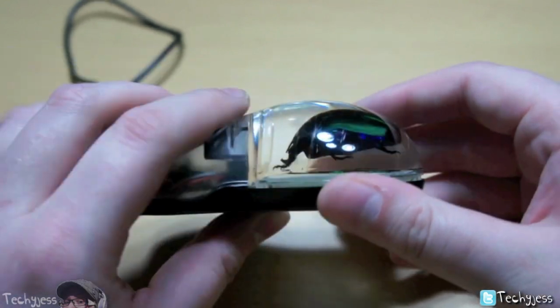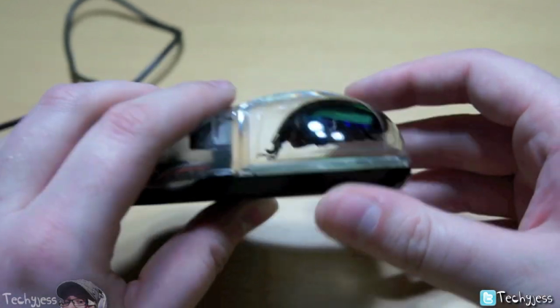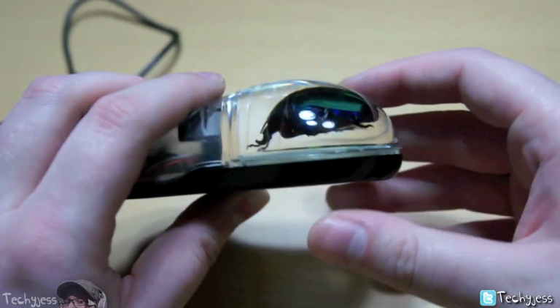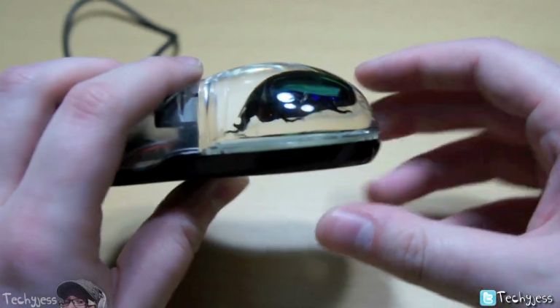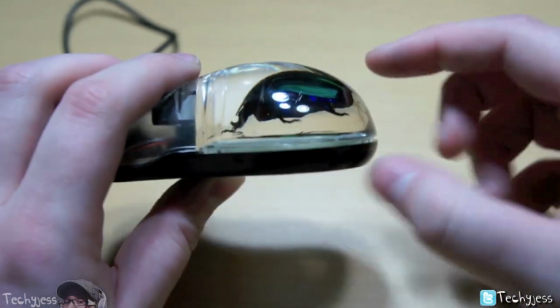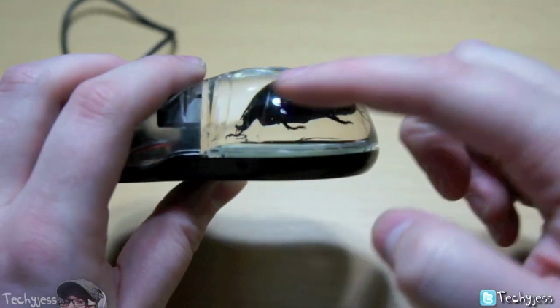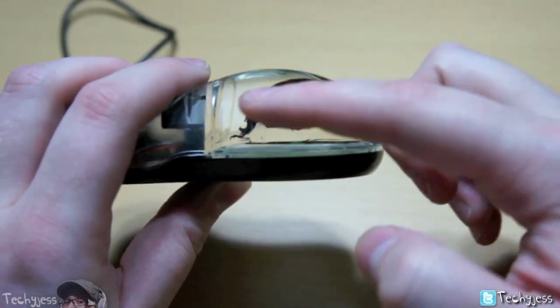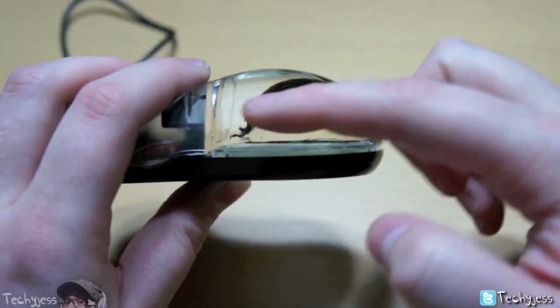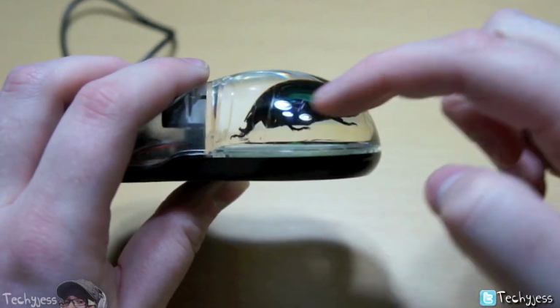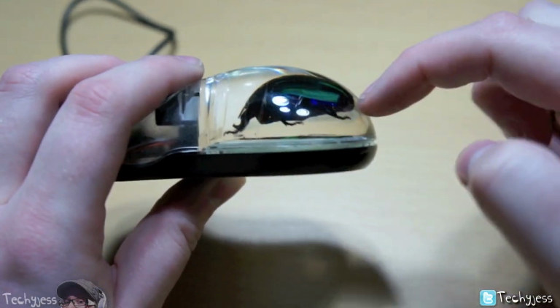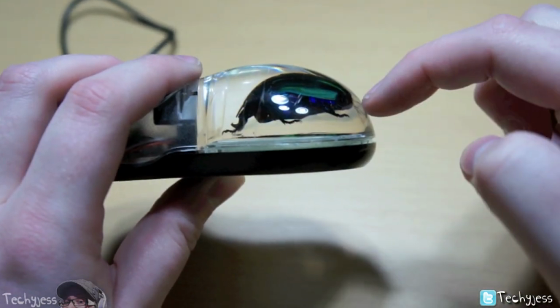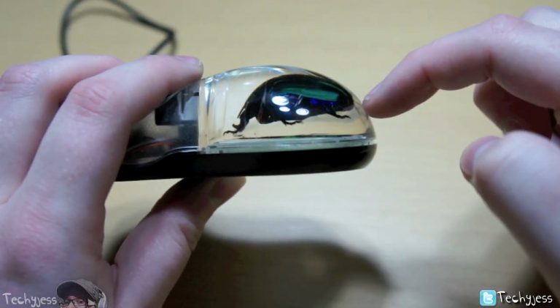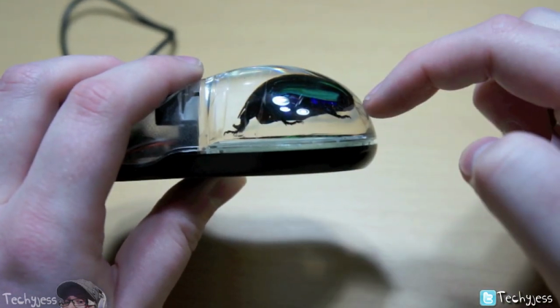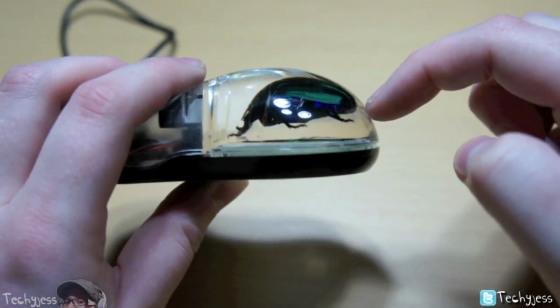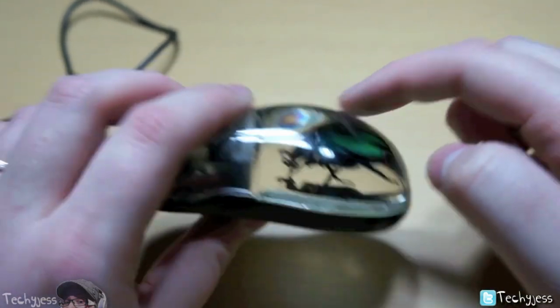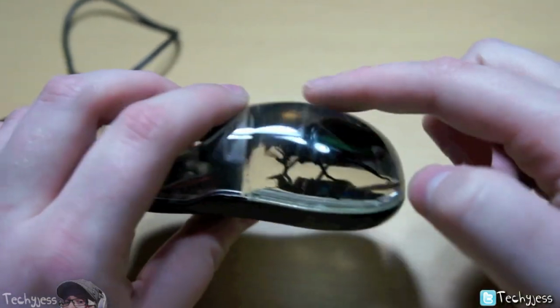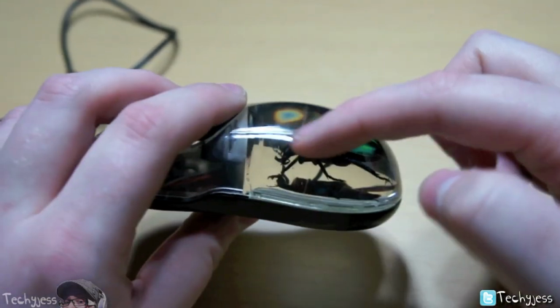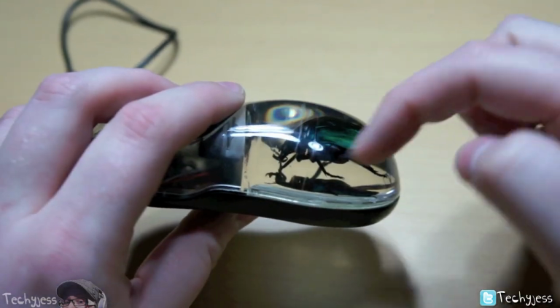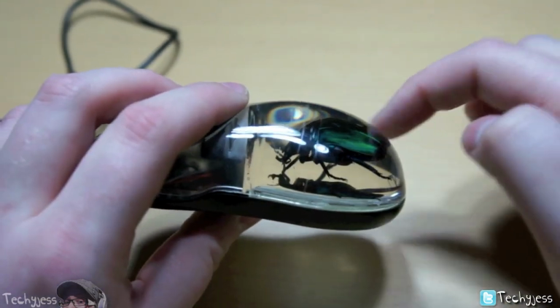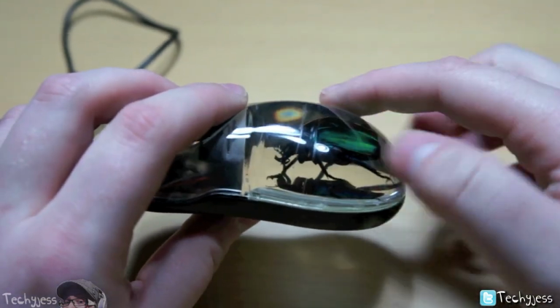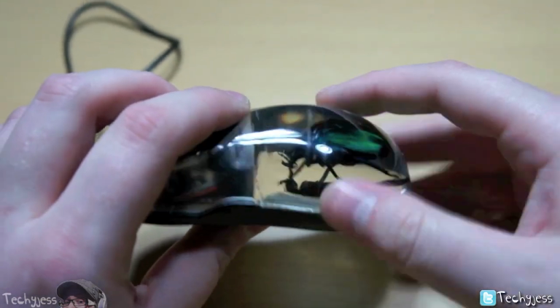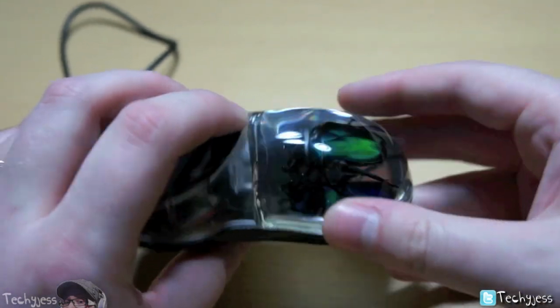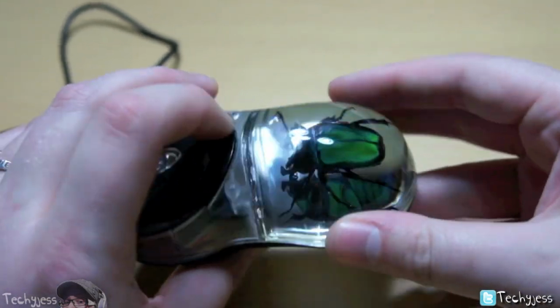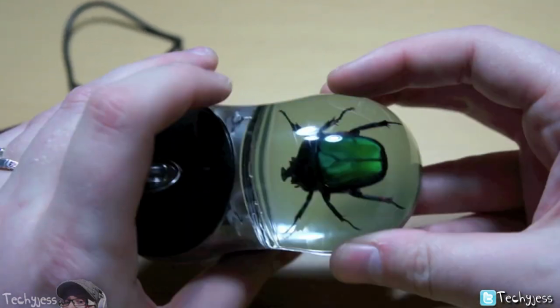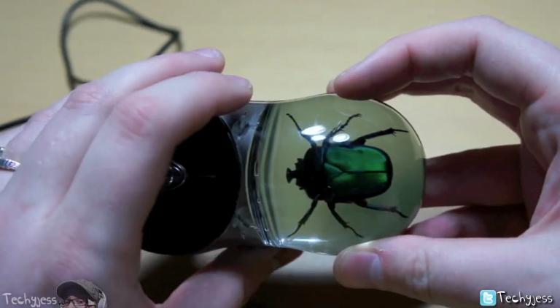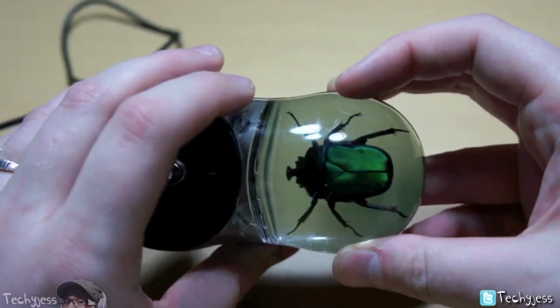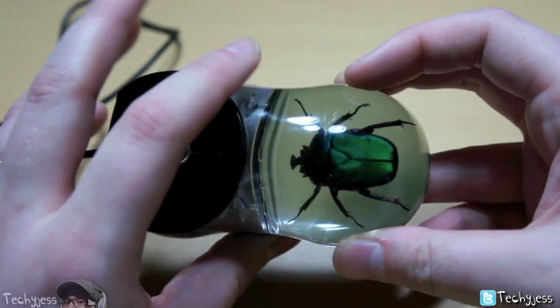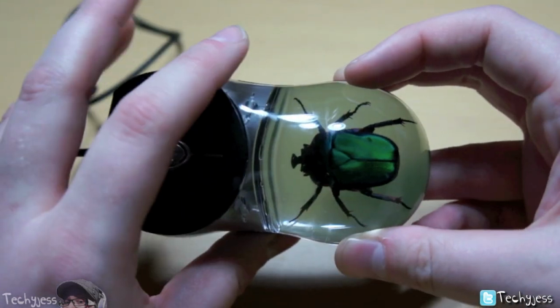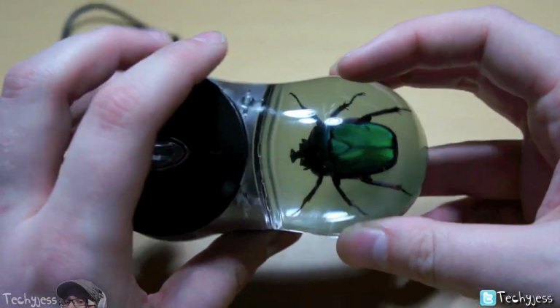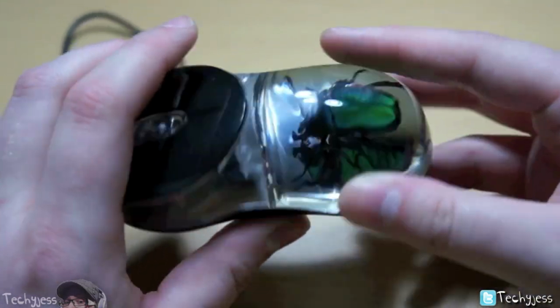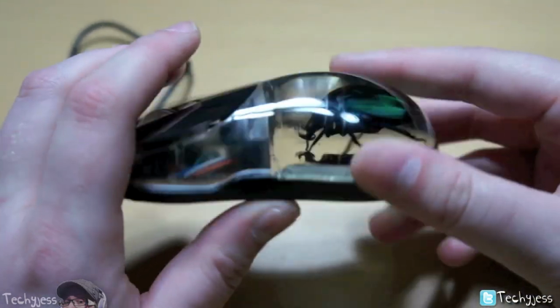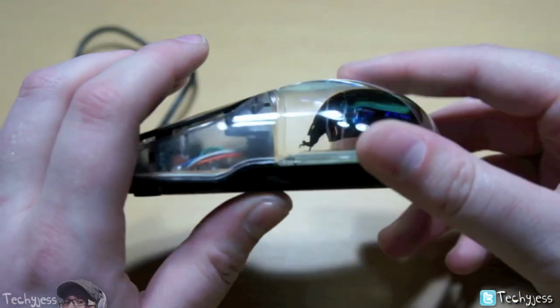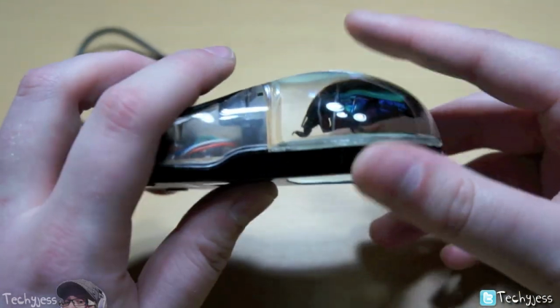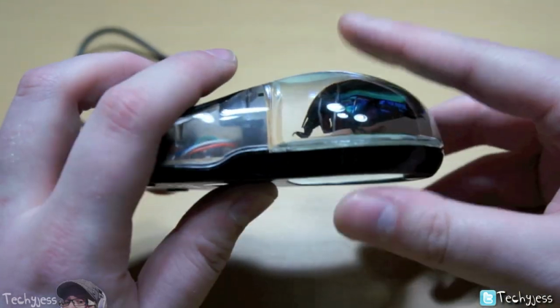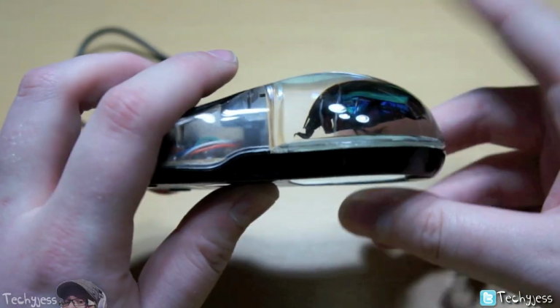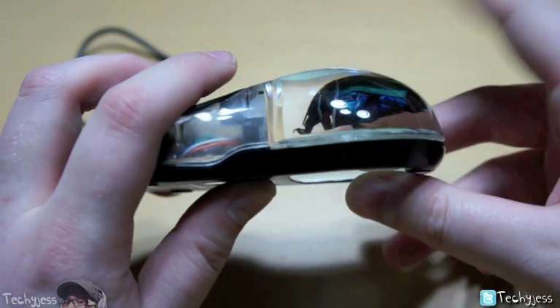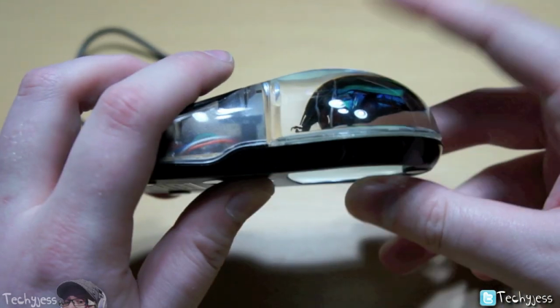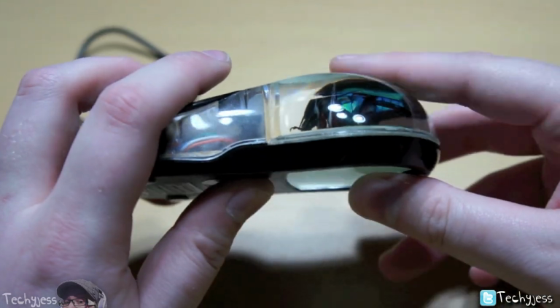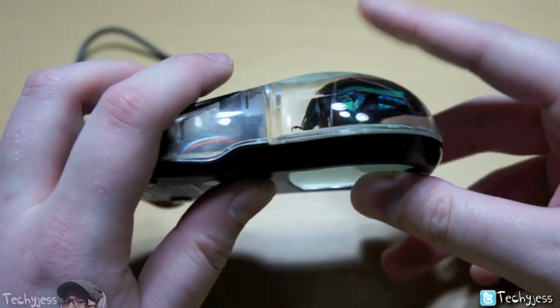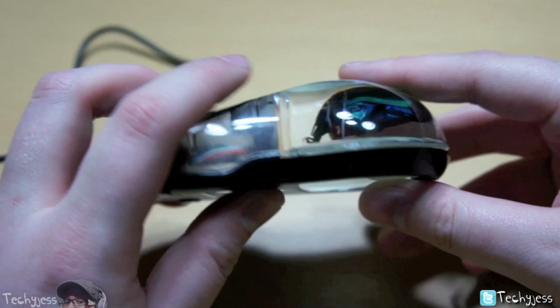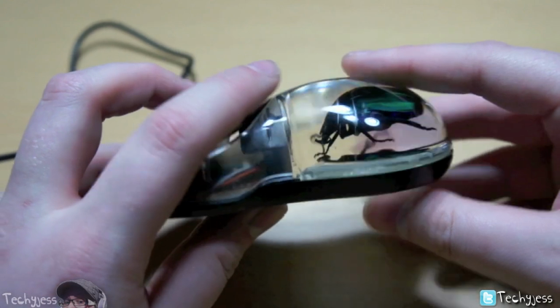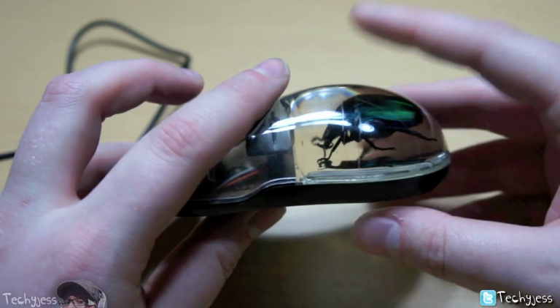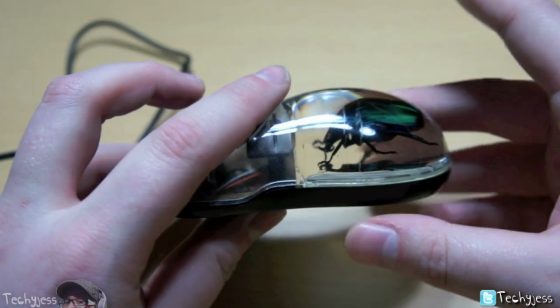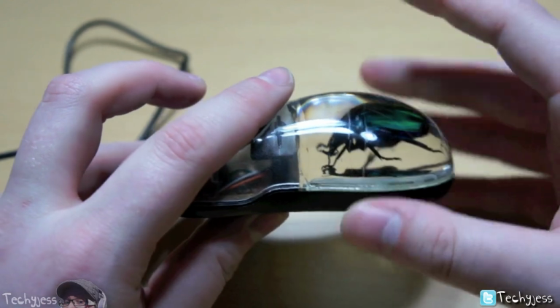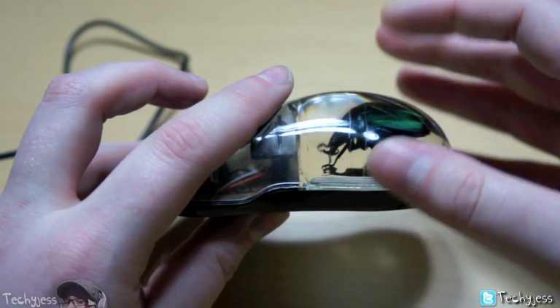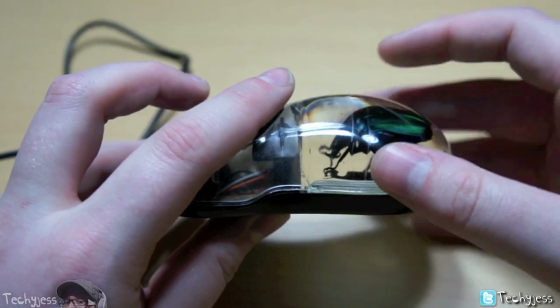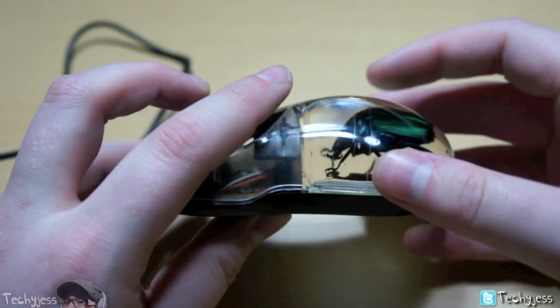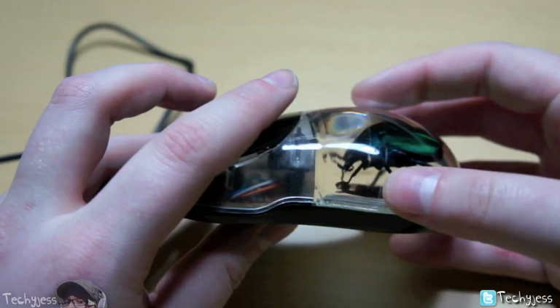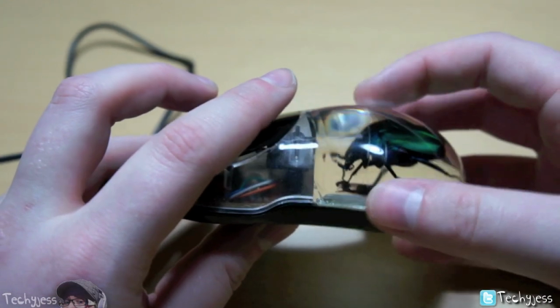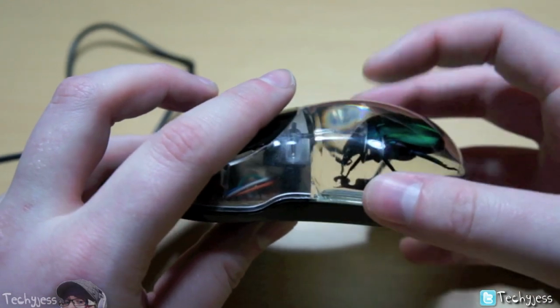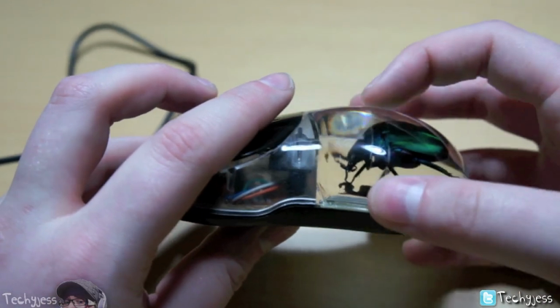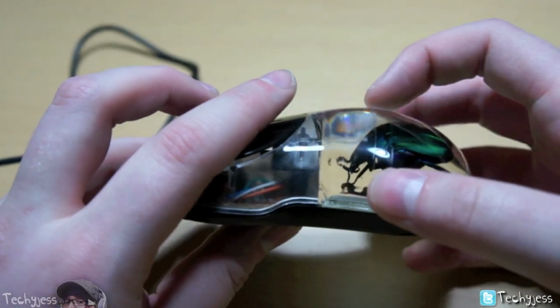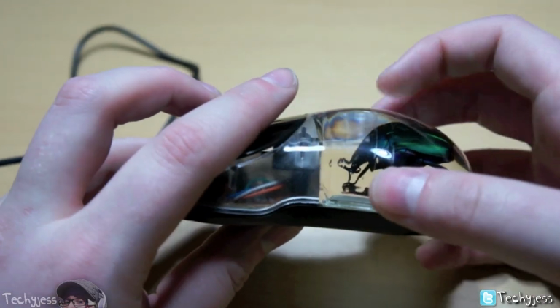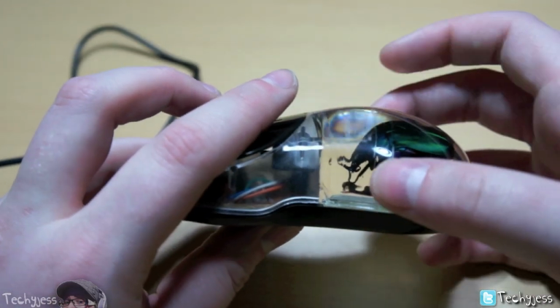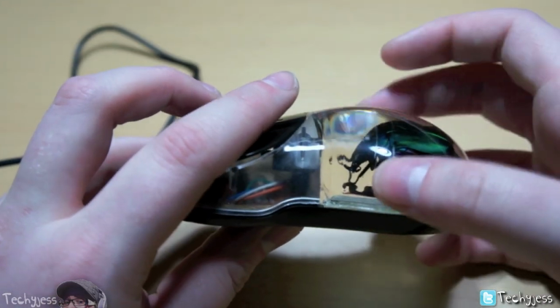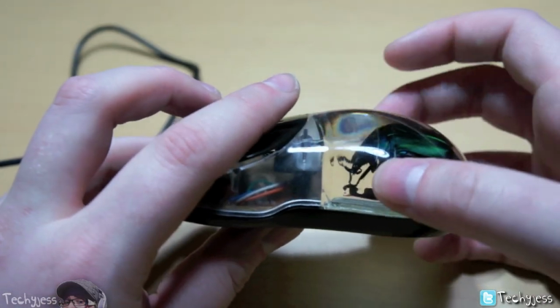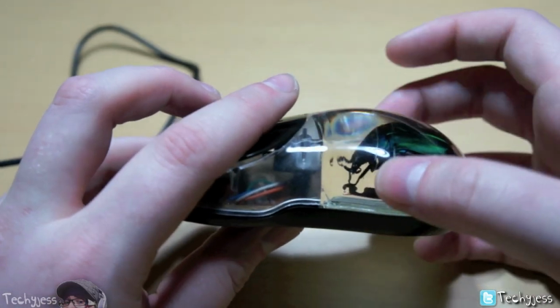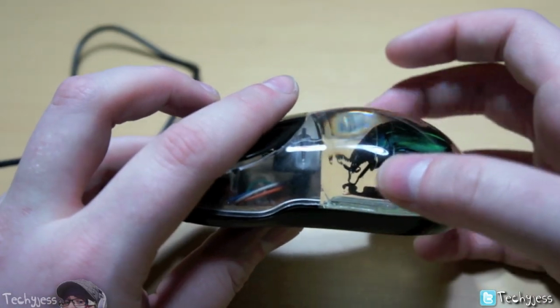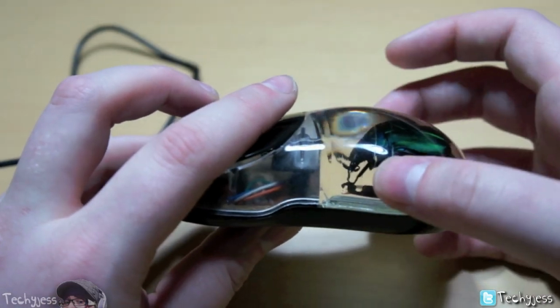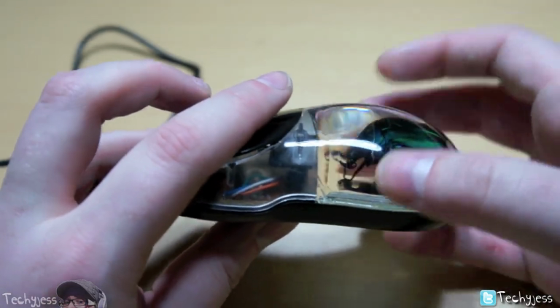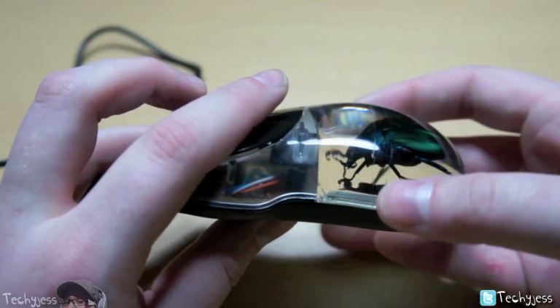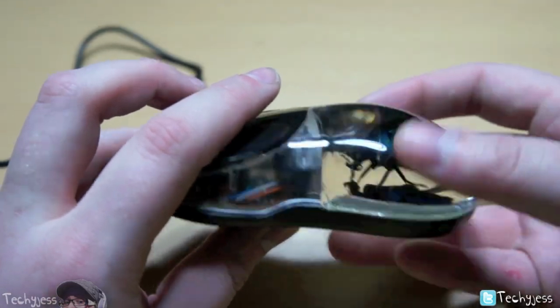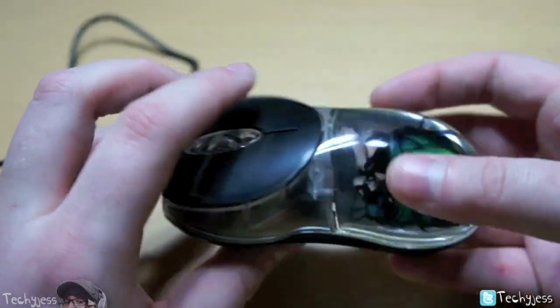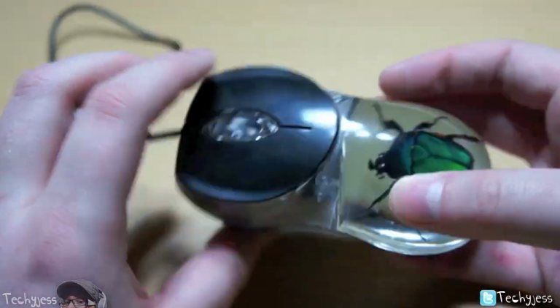So yeah, you can see that there's a bug encased in here. Don't worry, it's not gonna move around or anything — it is in fact solid in this thing here.